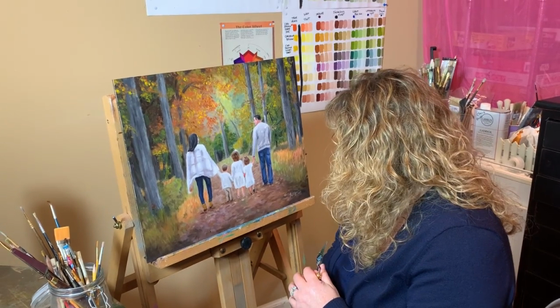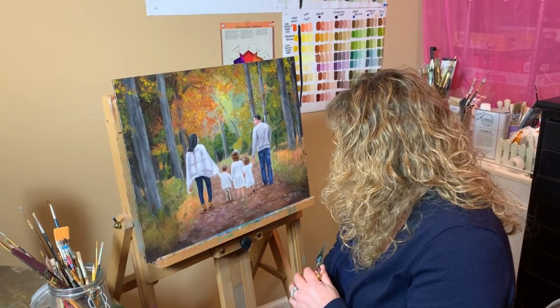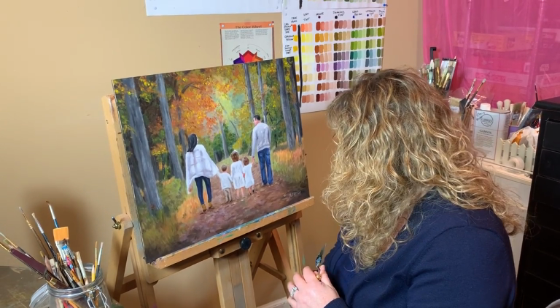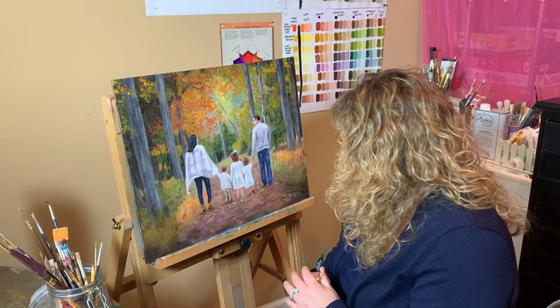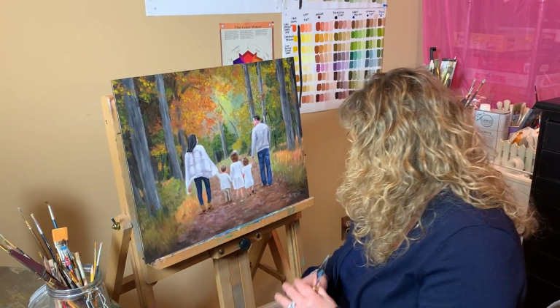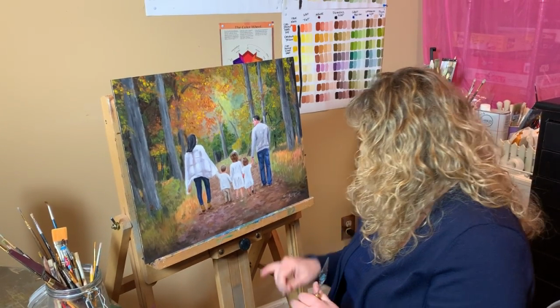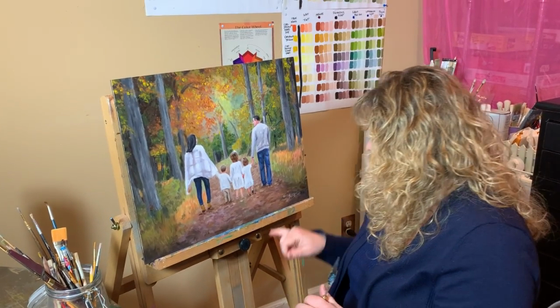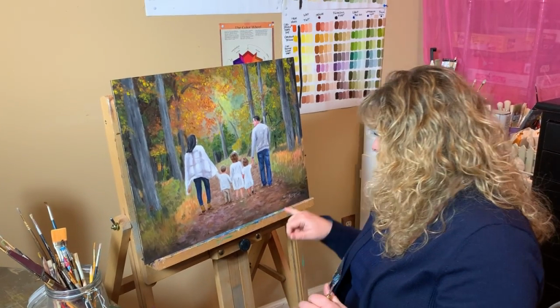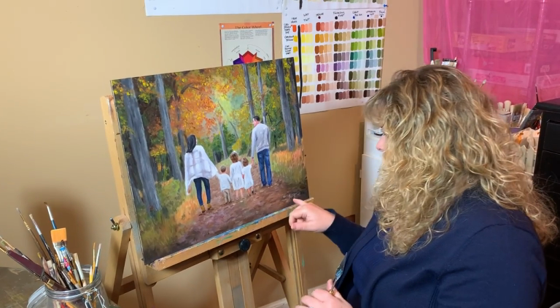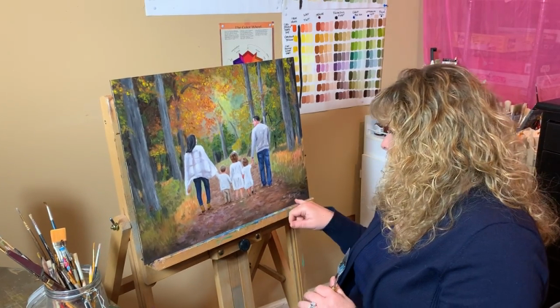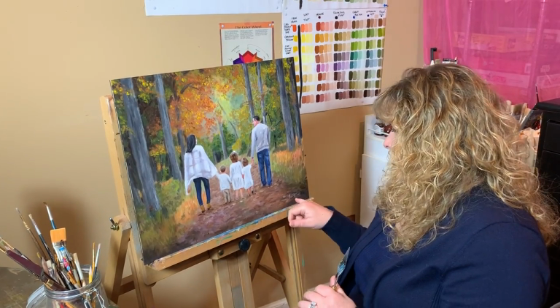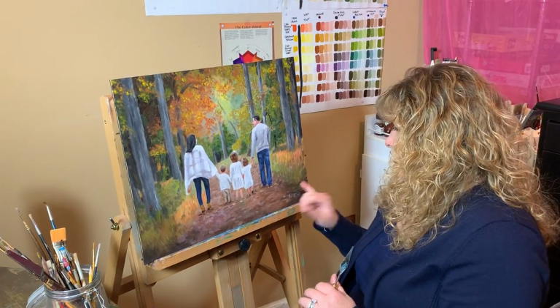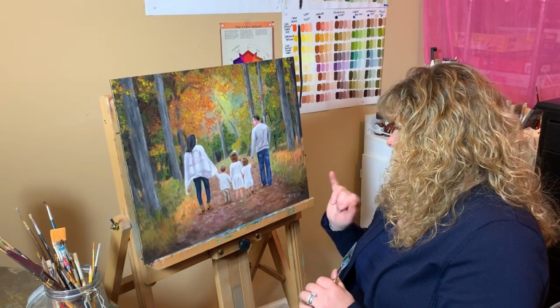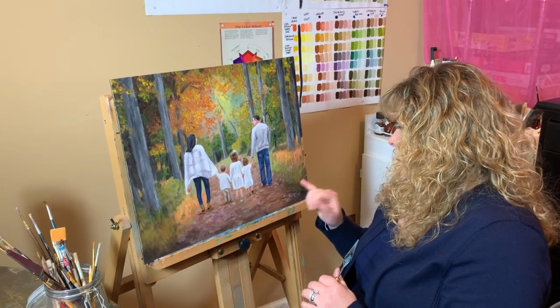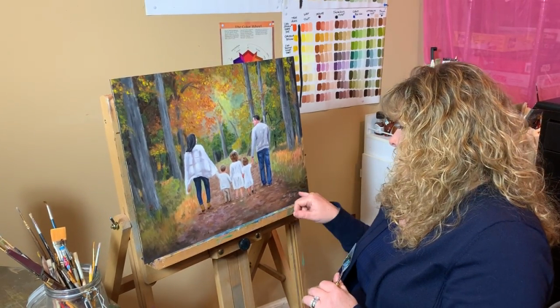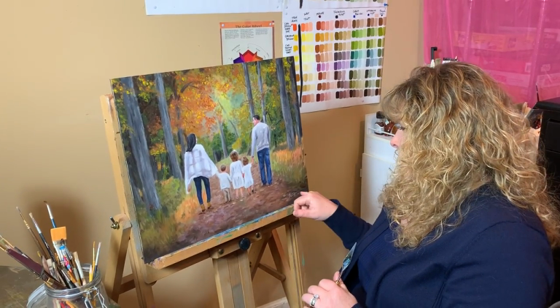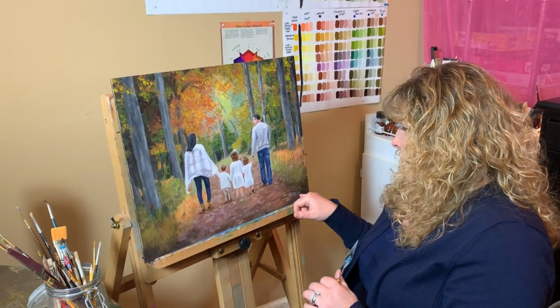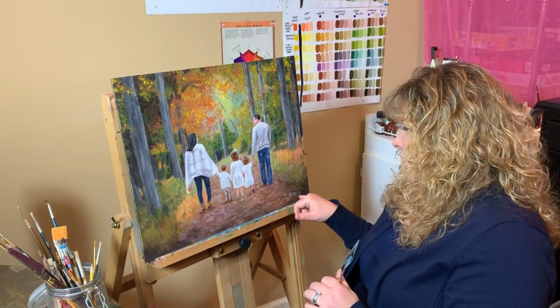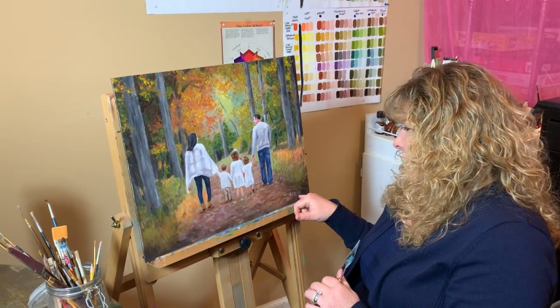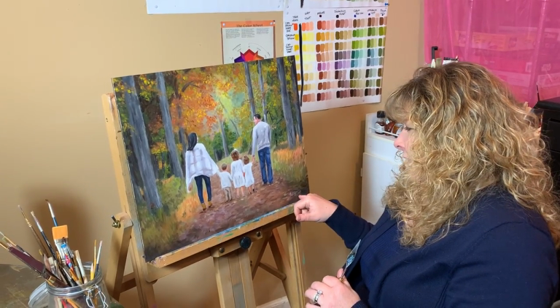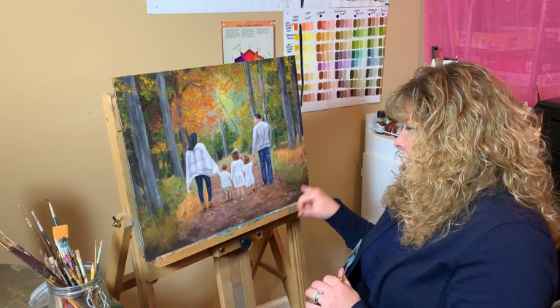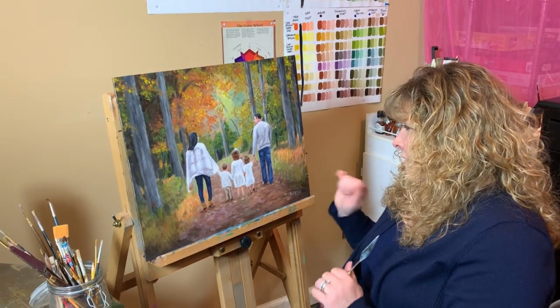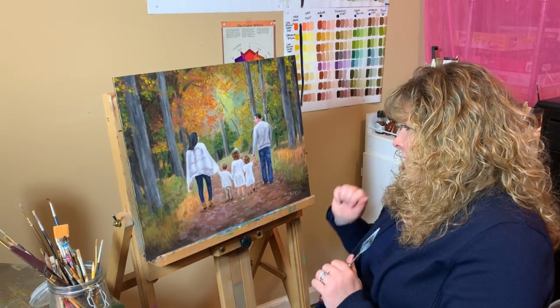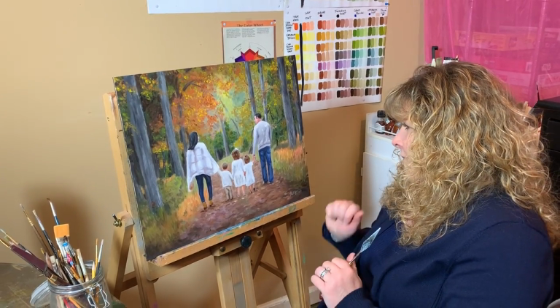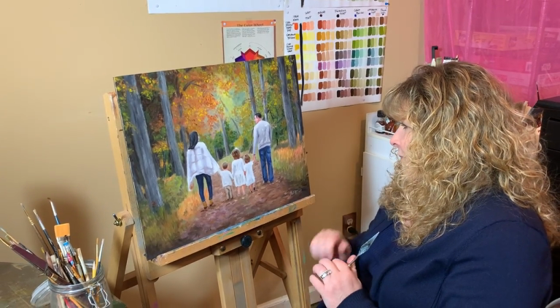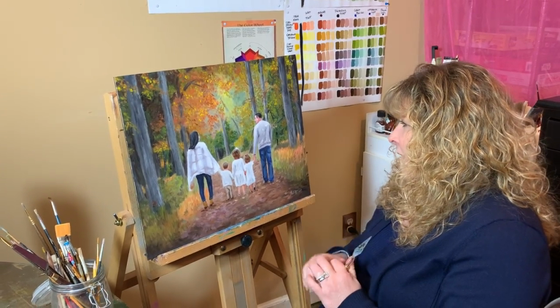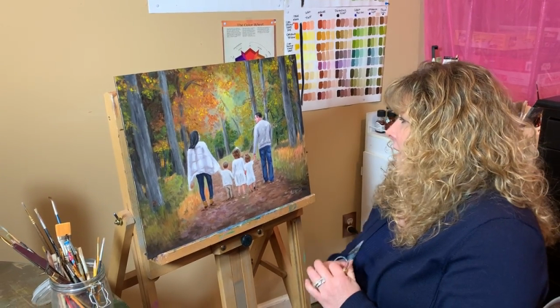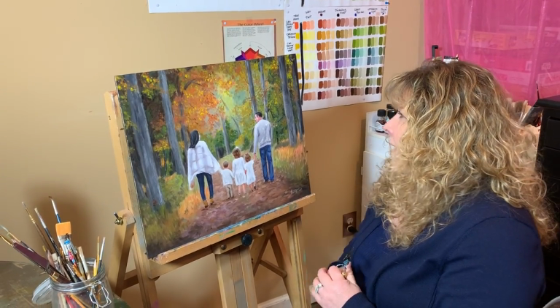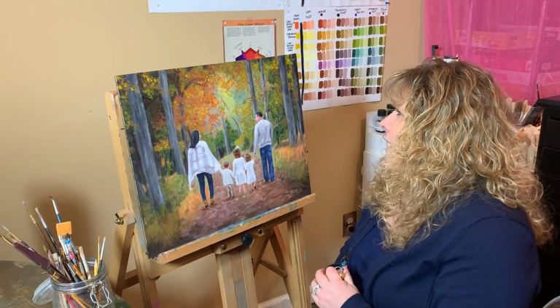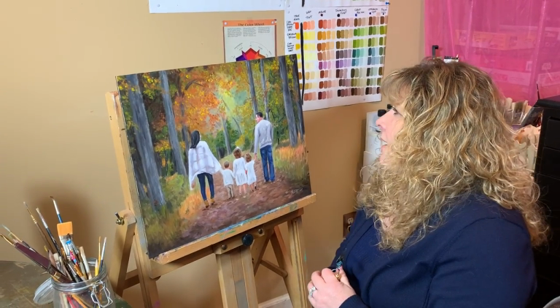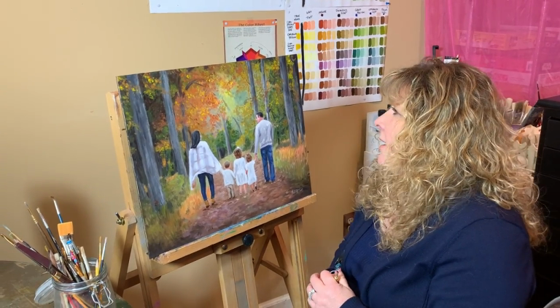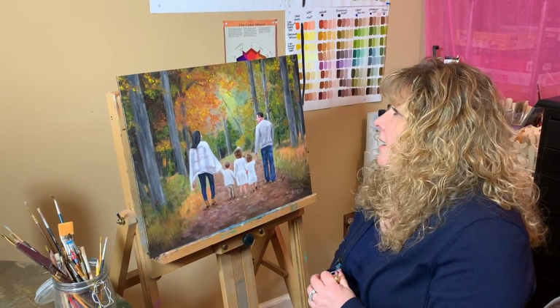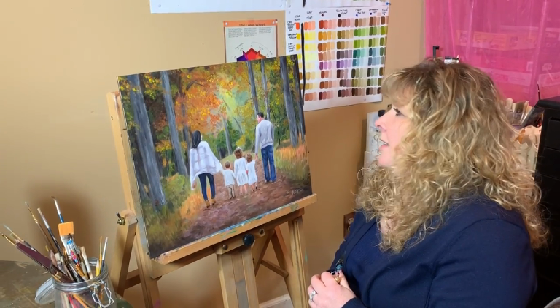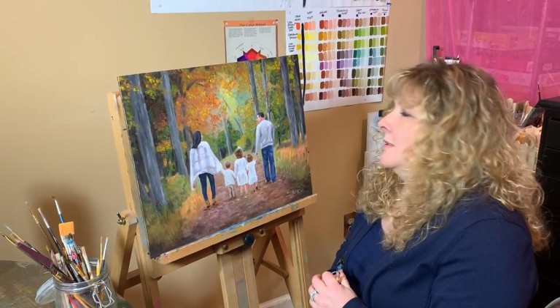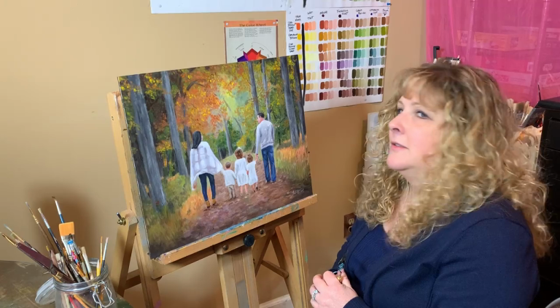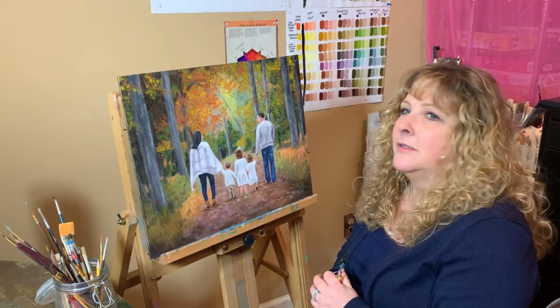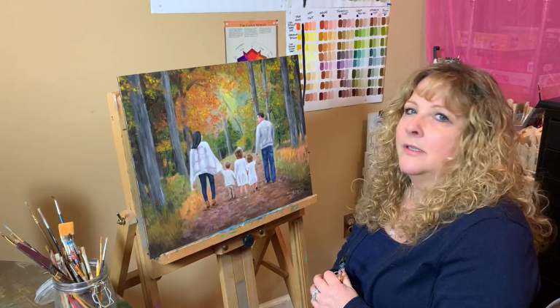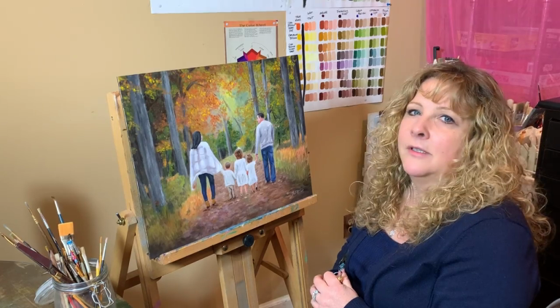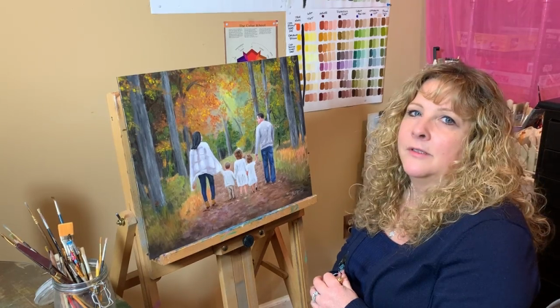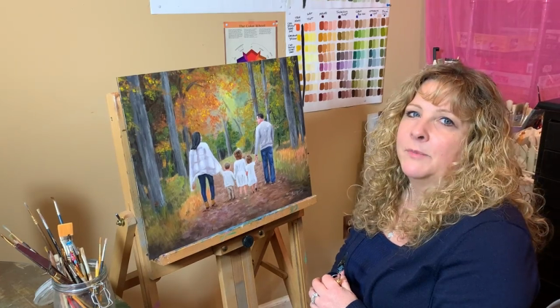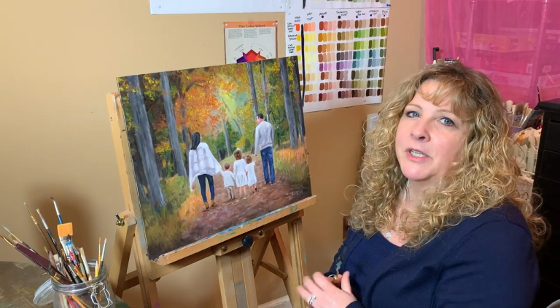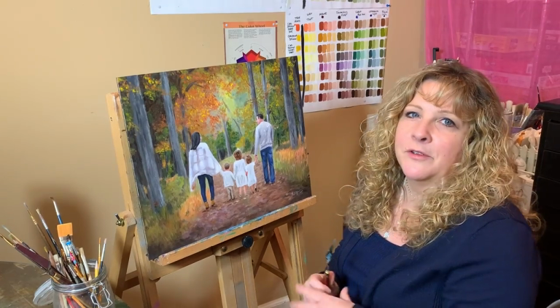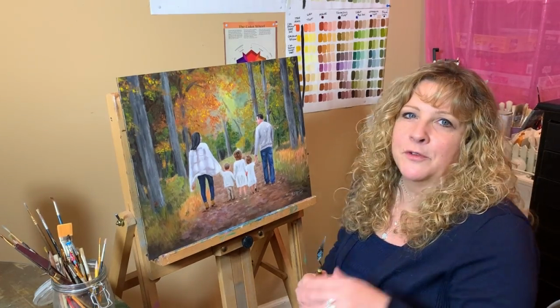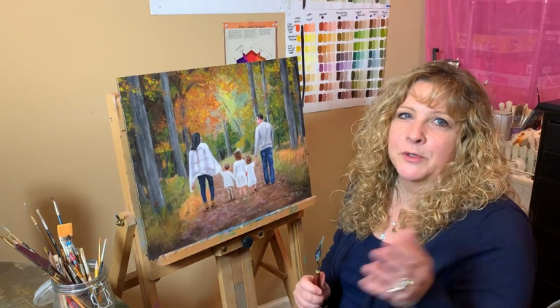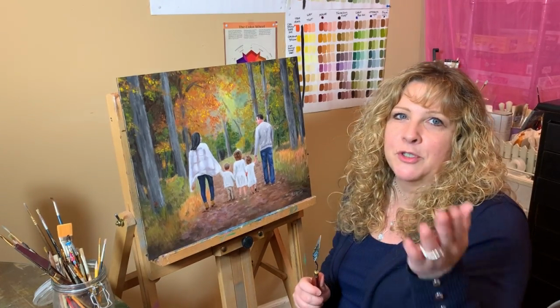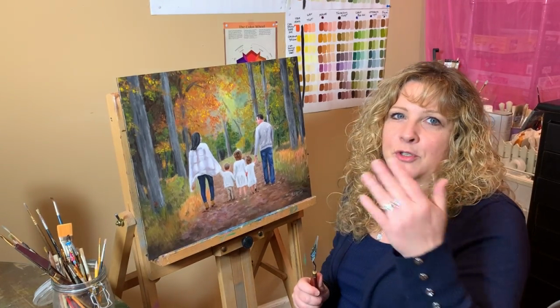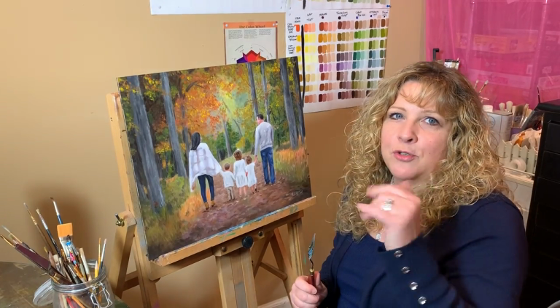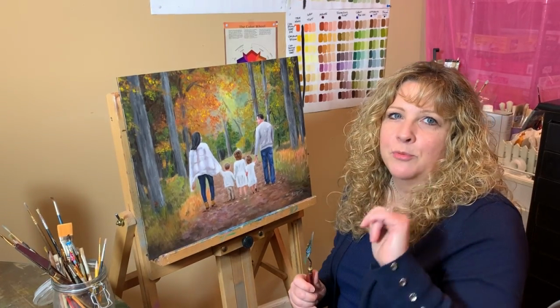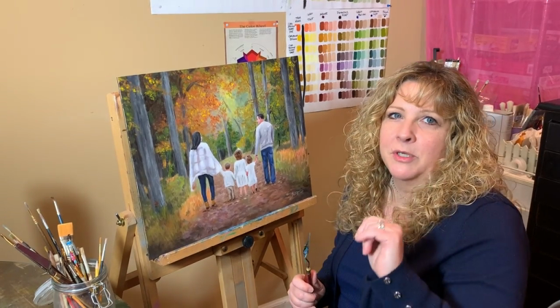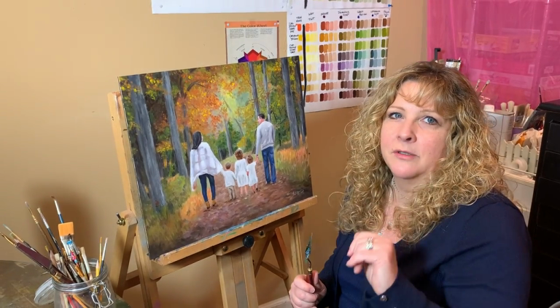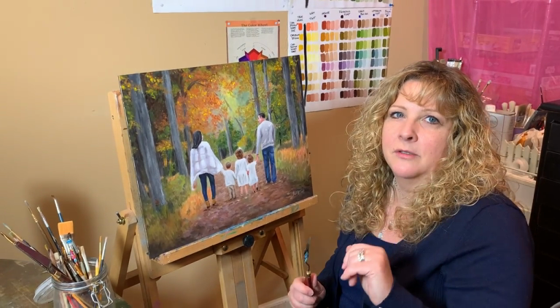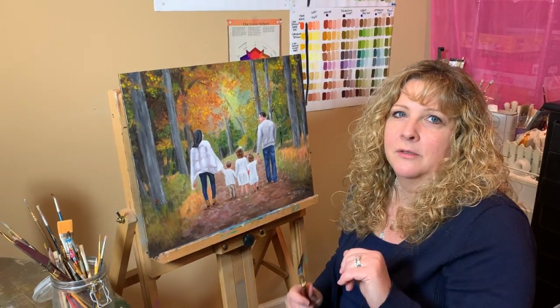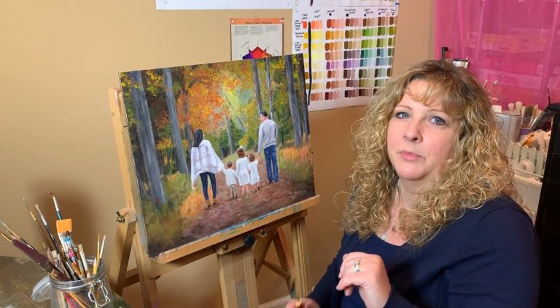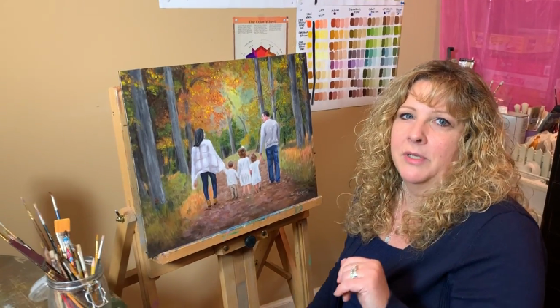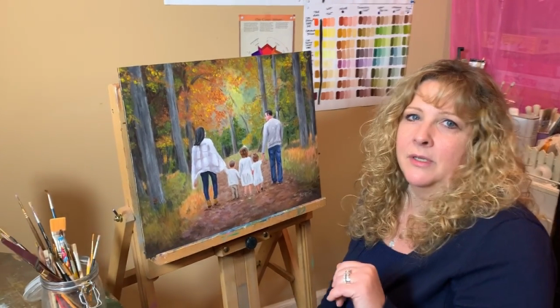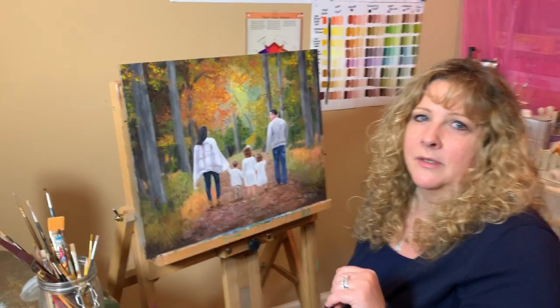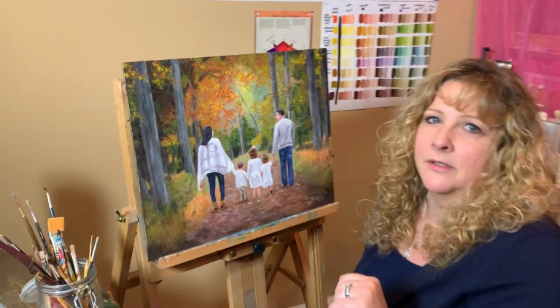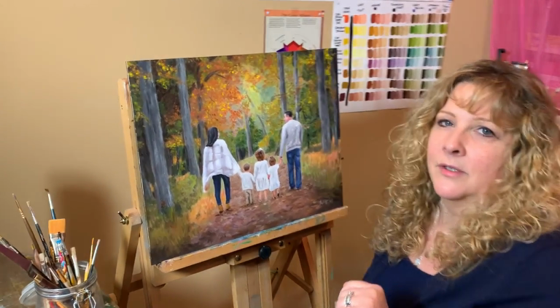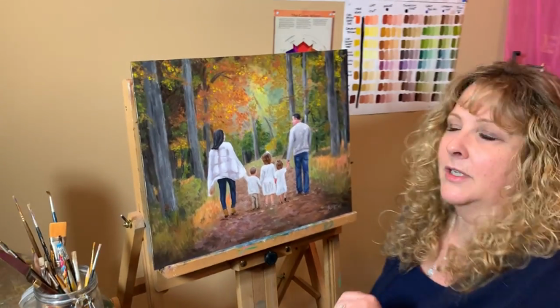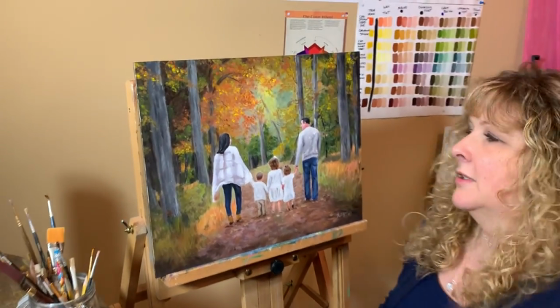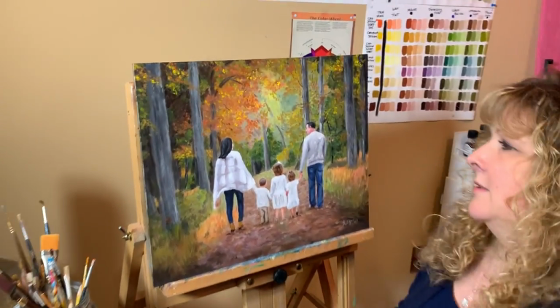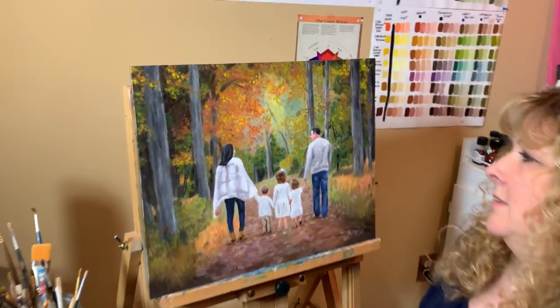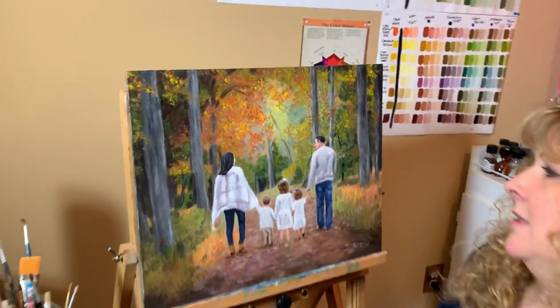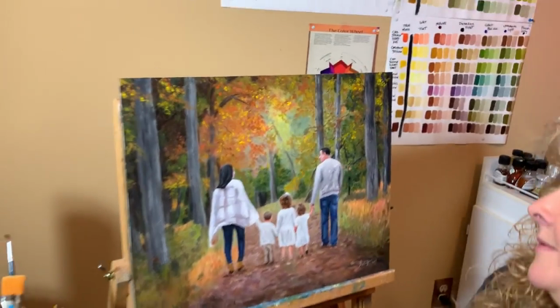I just finished with the signature on here, and Mike, if you want to just zoom in a little bit so they can see.